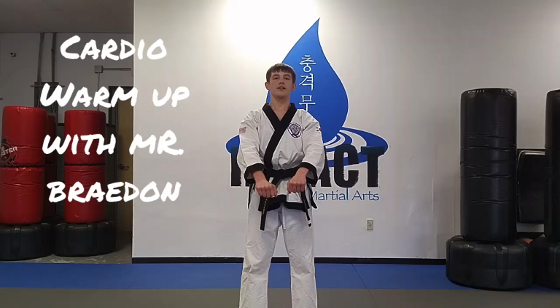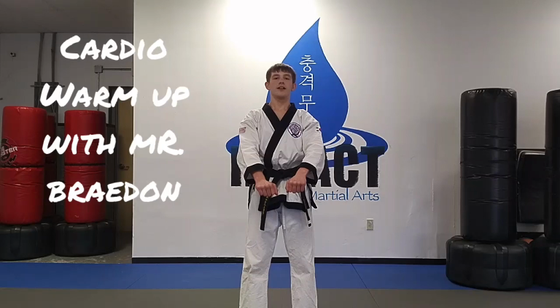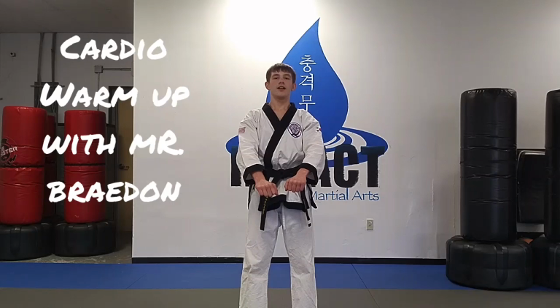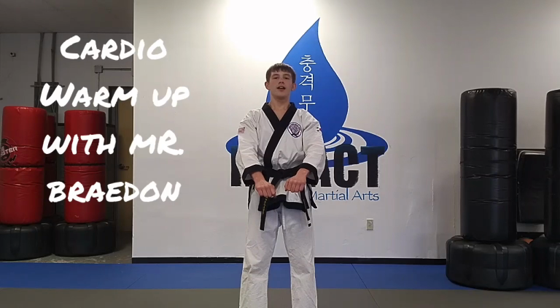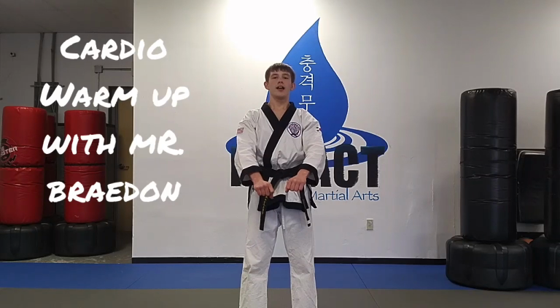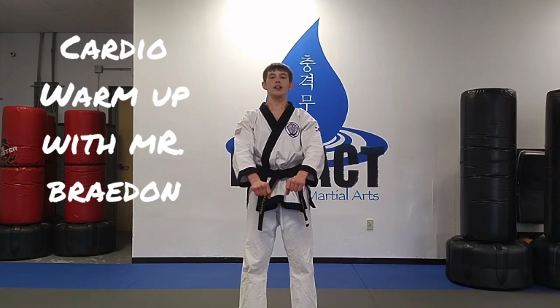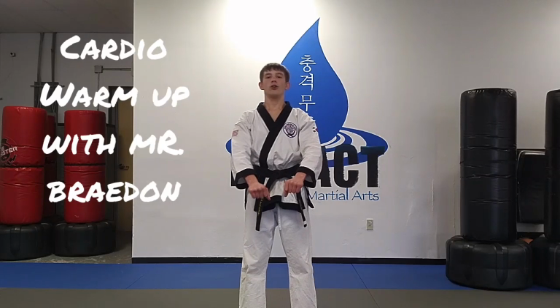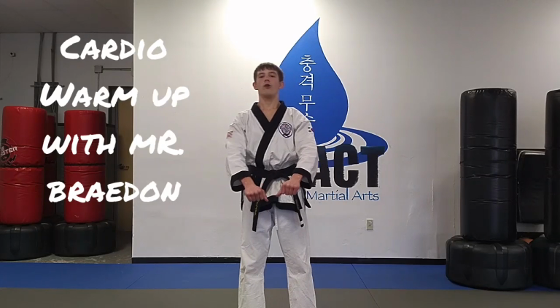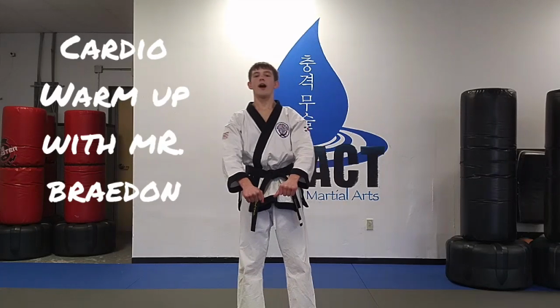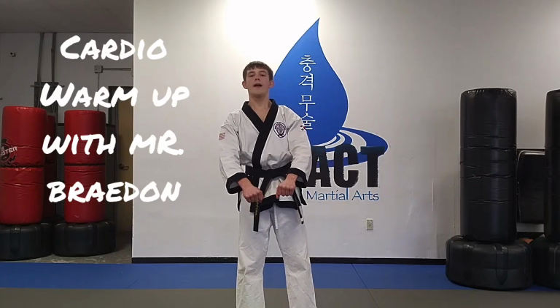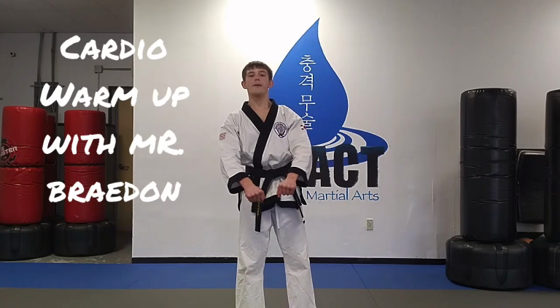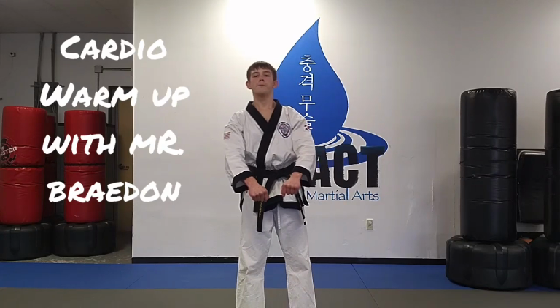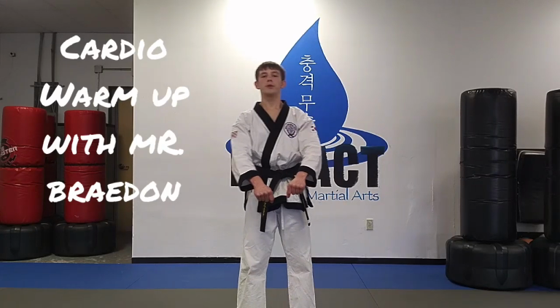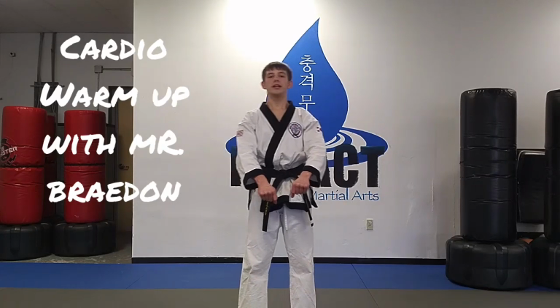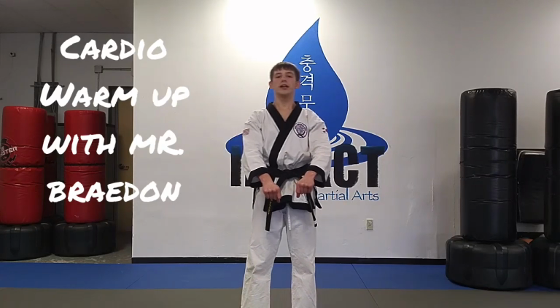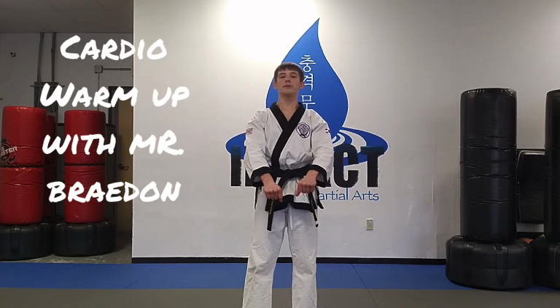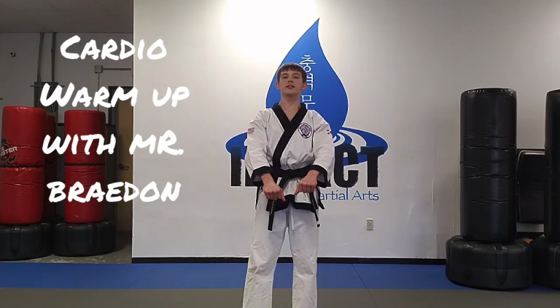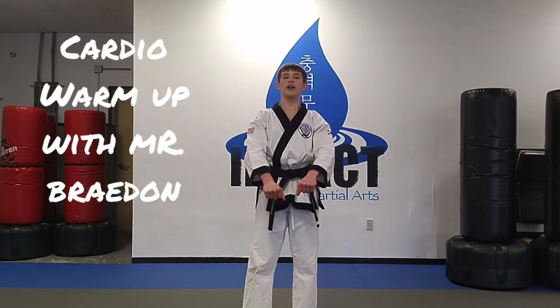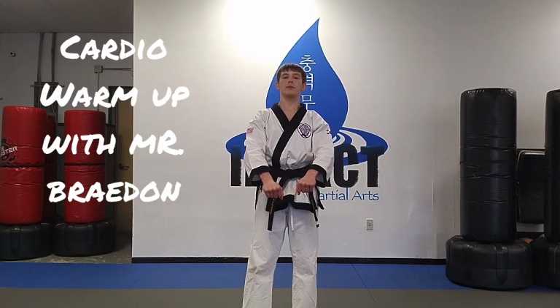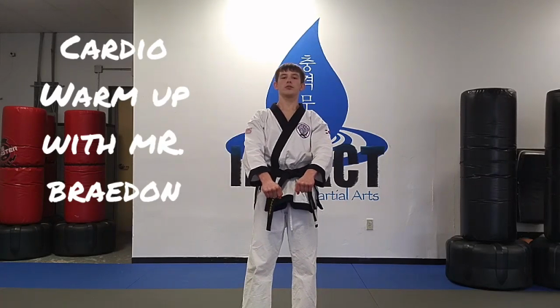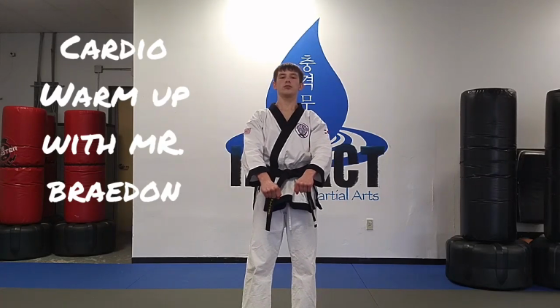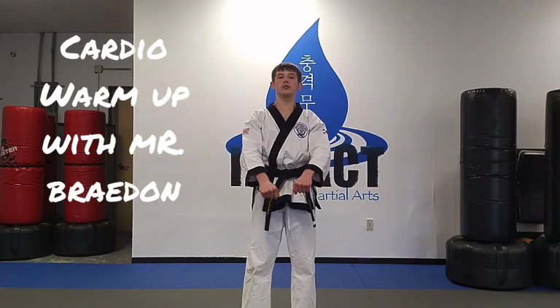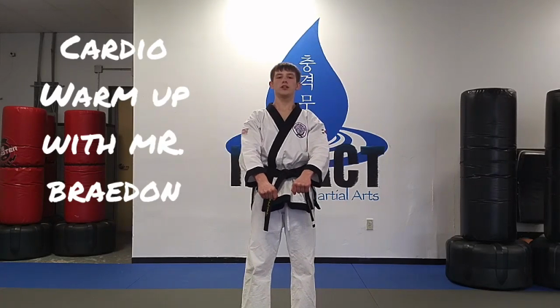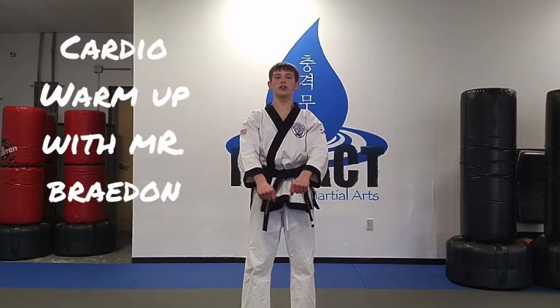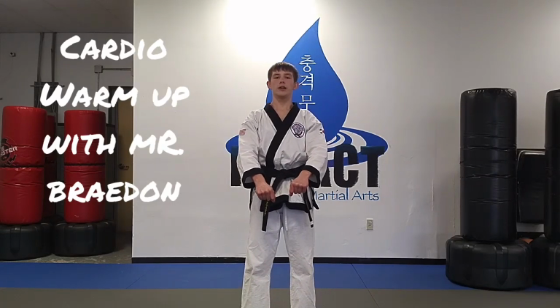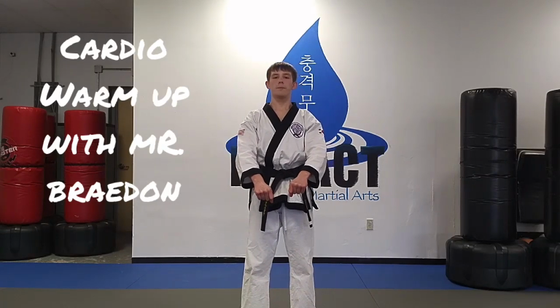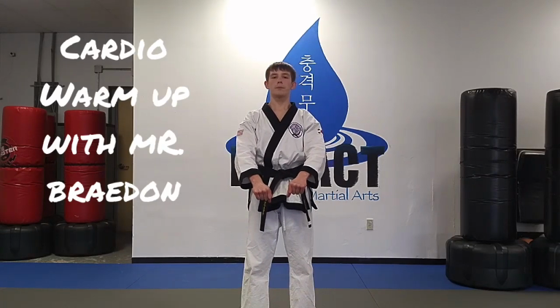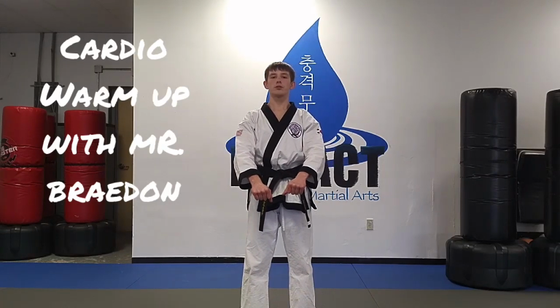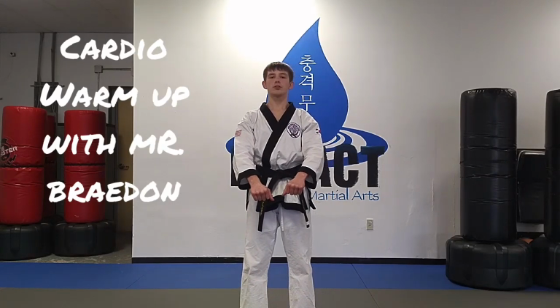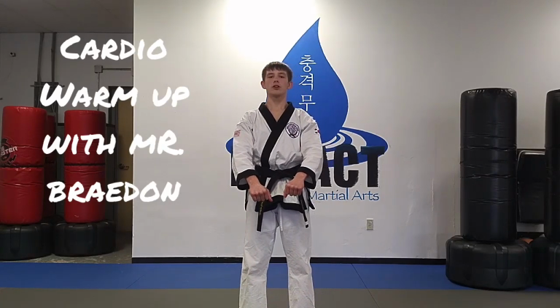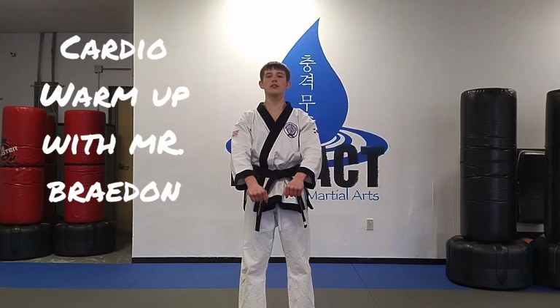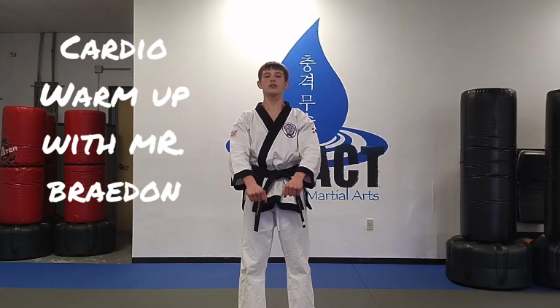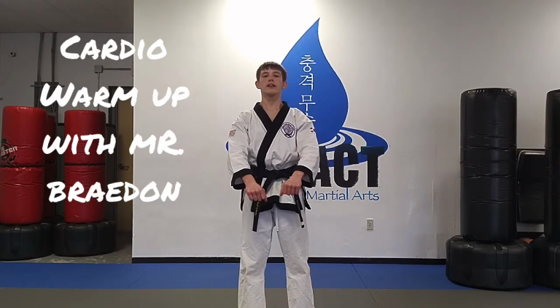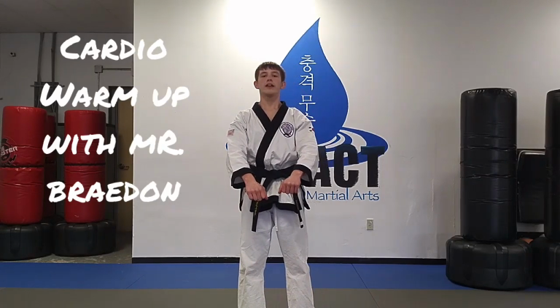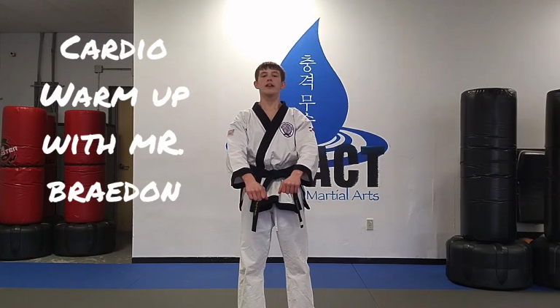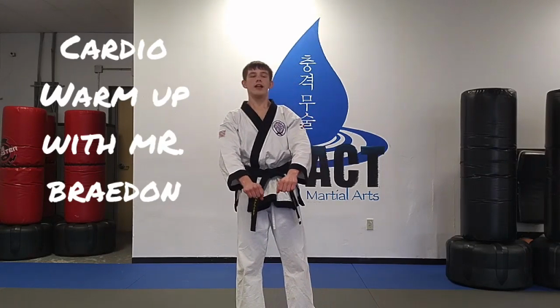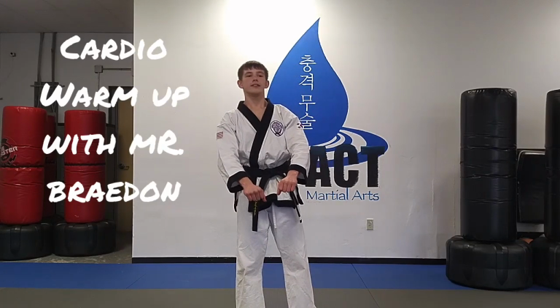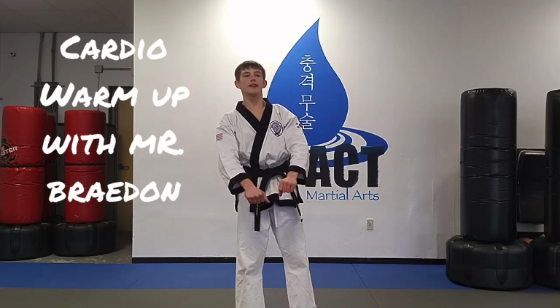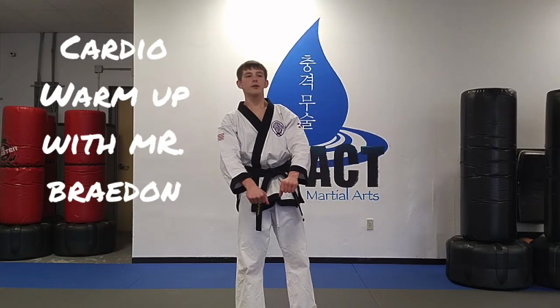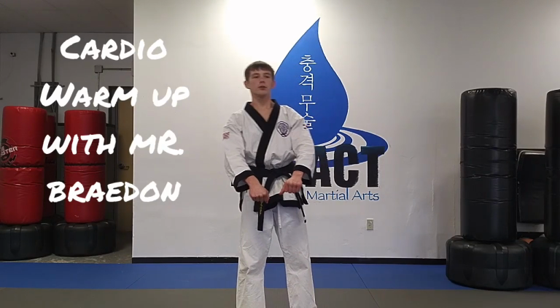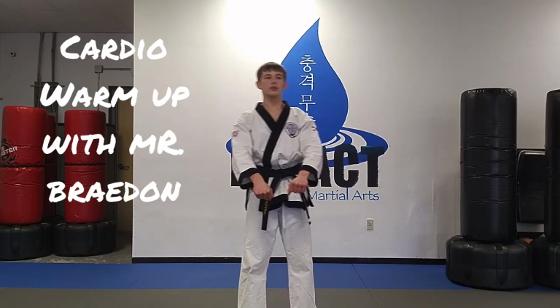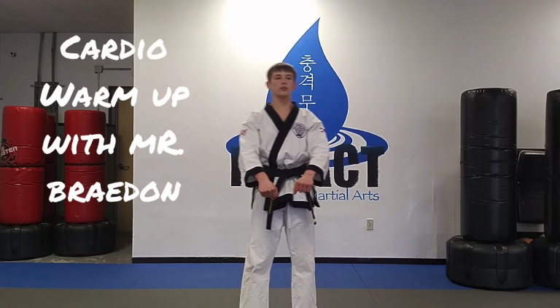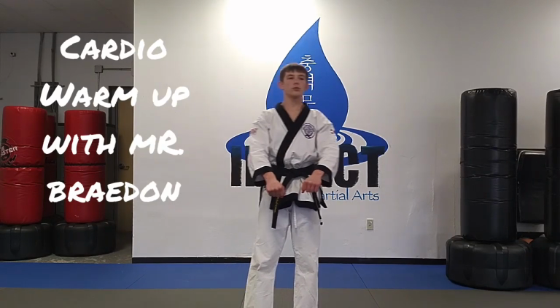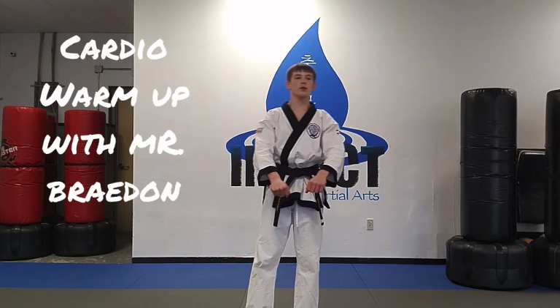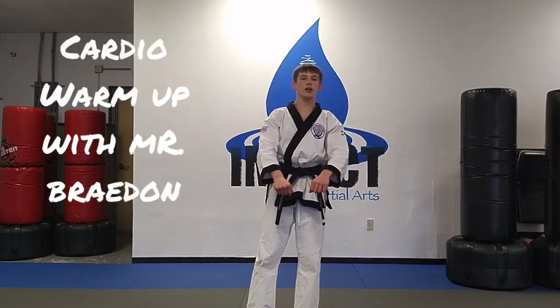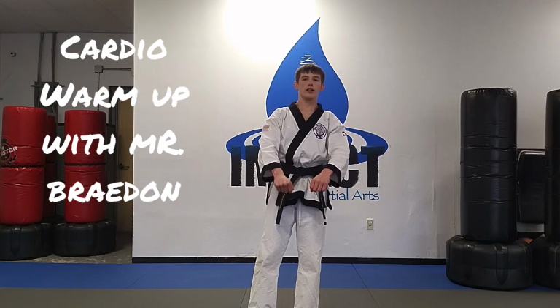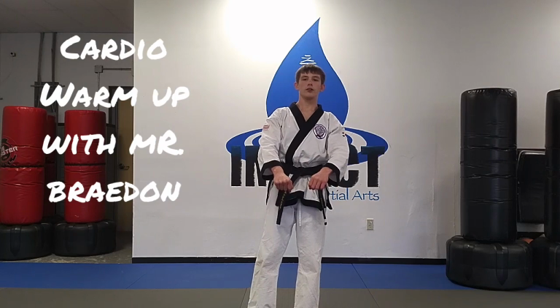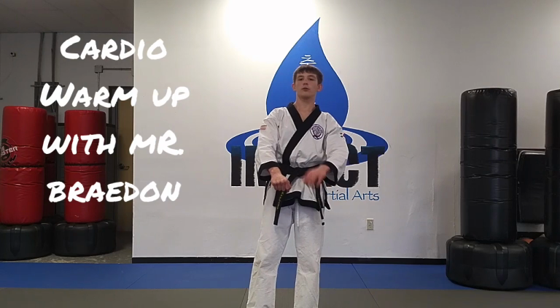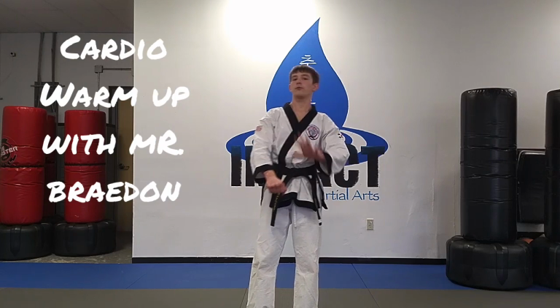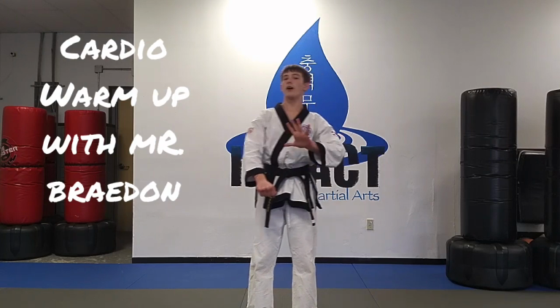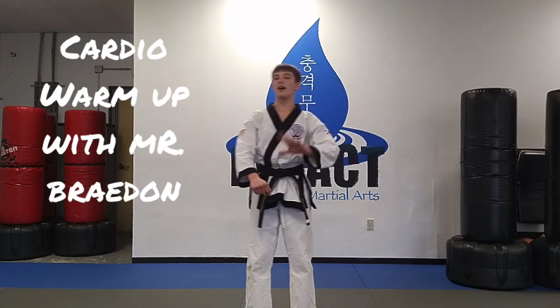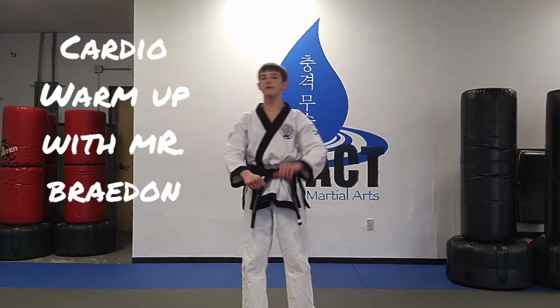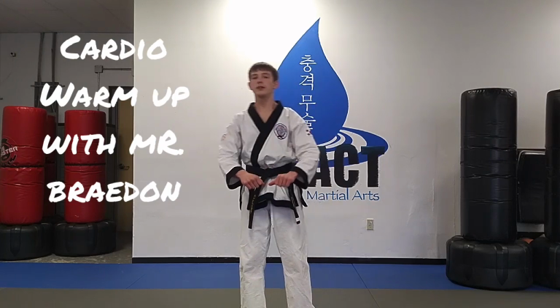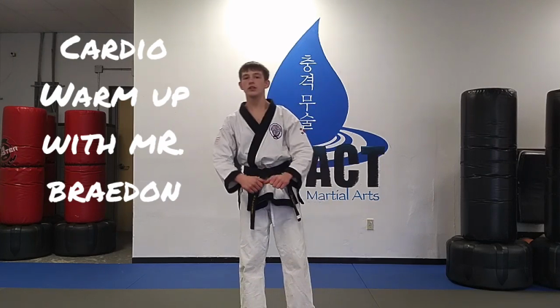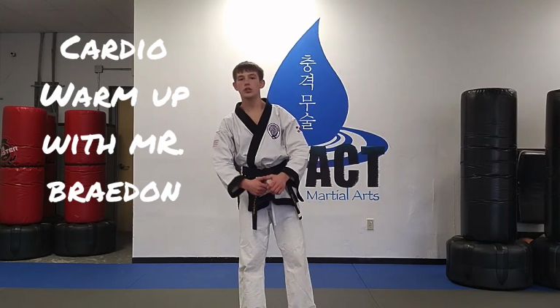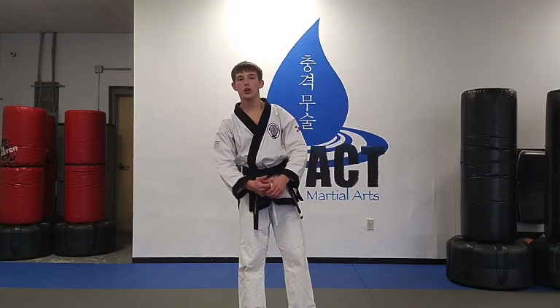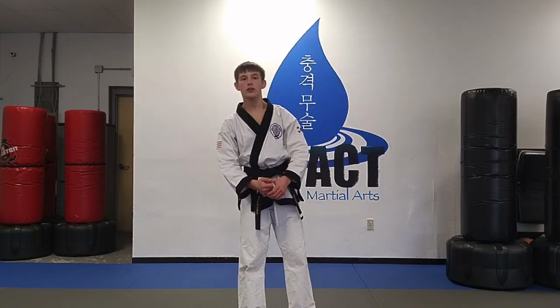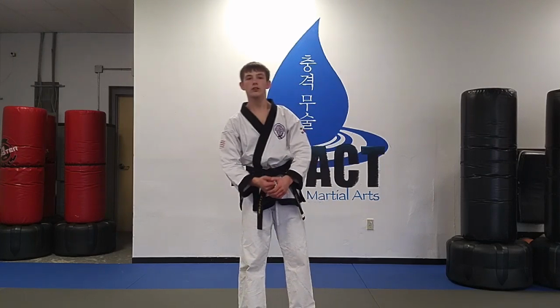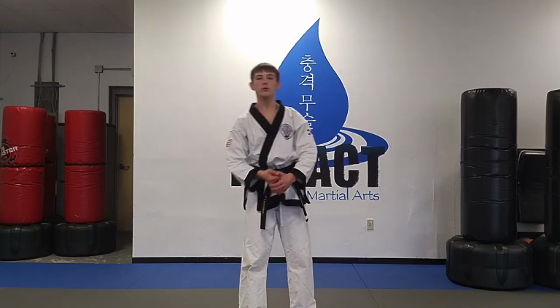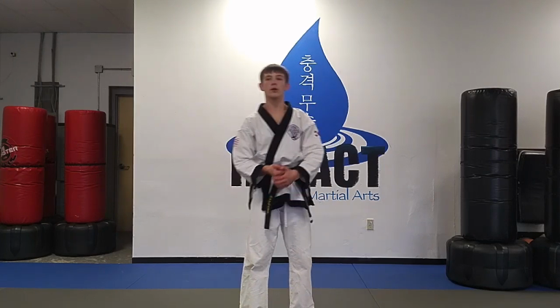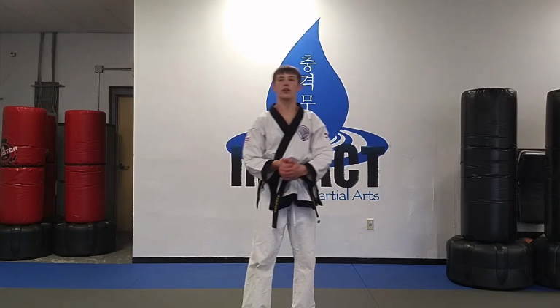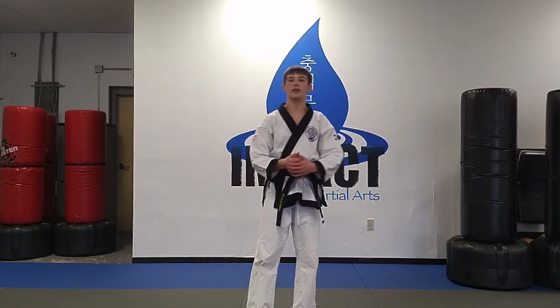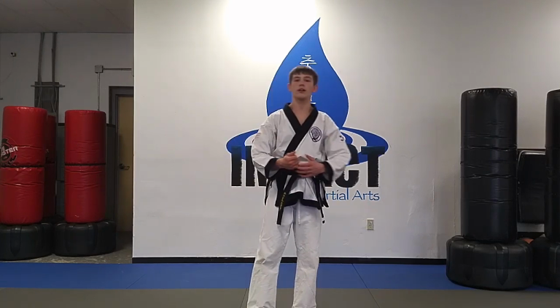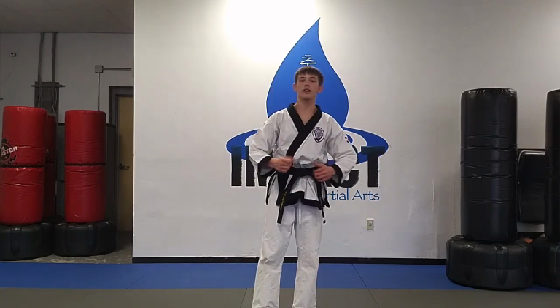Hello, I'm Braden Hampton. I'm a student here at Impact Martial Arts and today we're going to do a little five-minute cardio workout, alright?